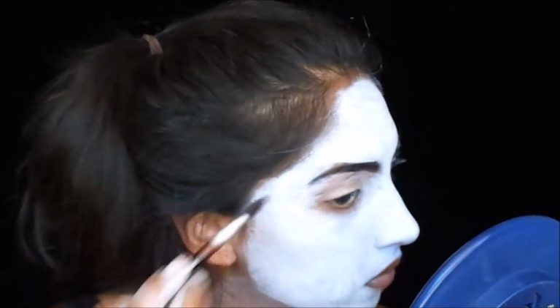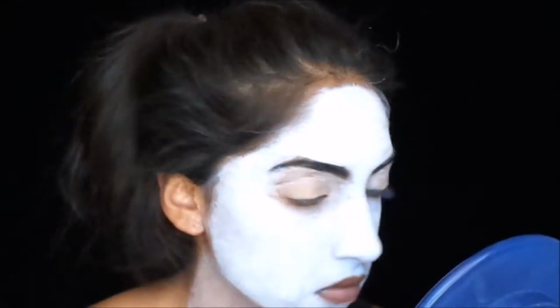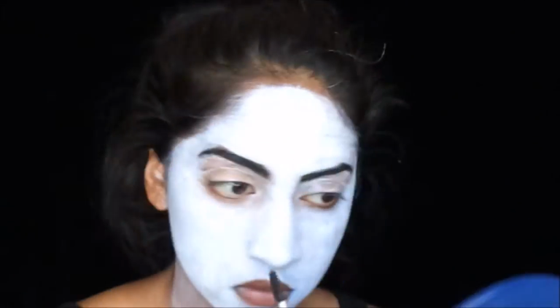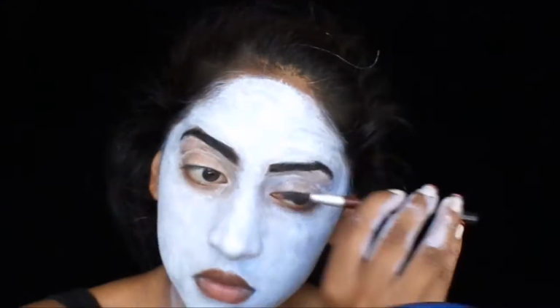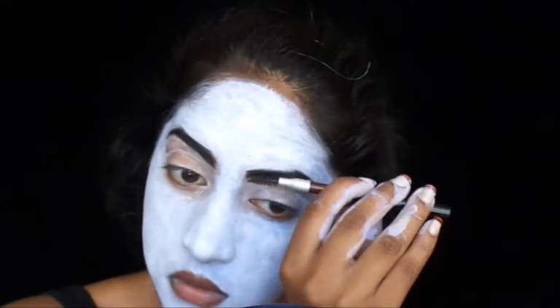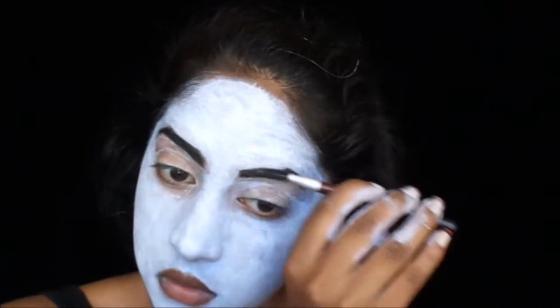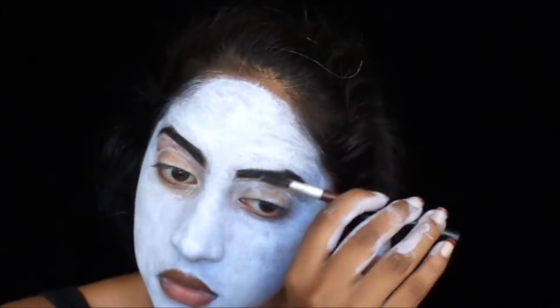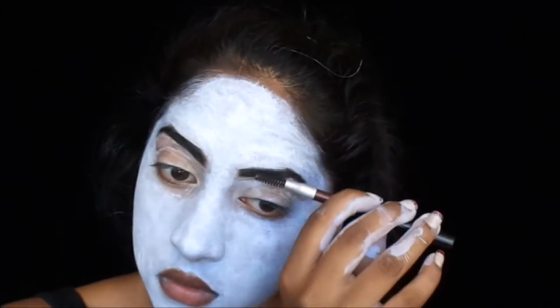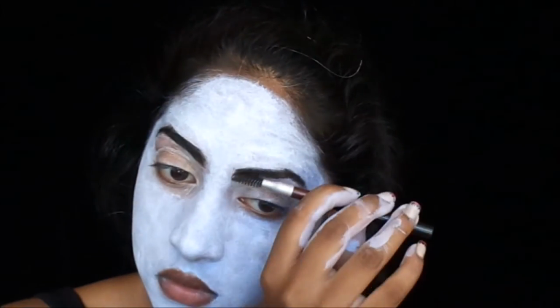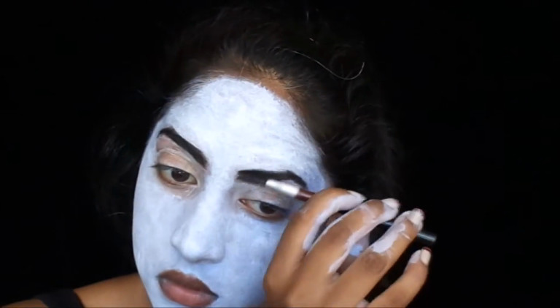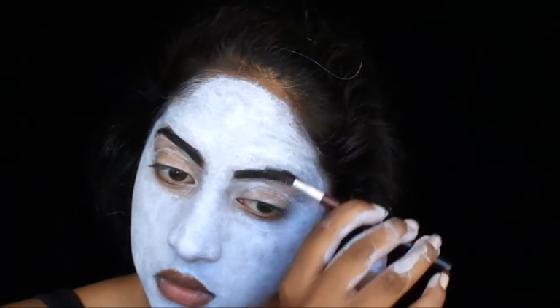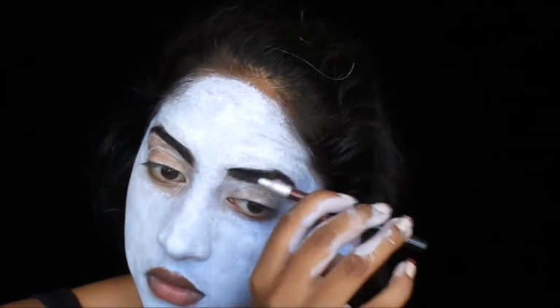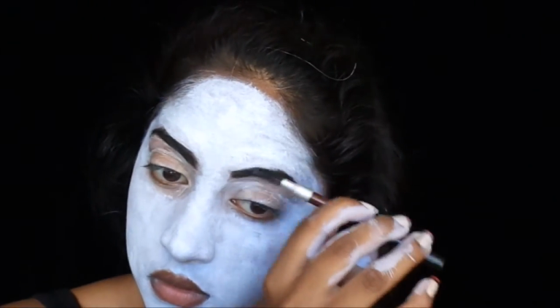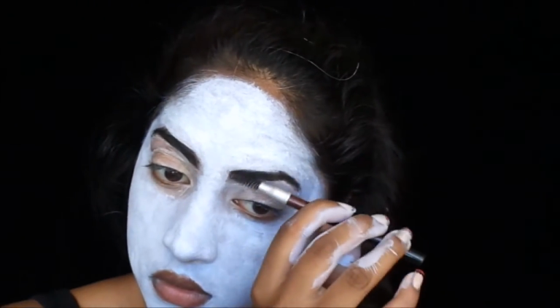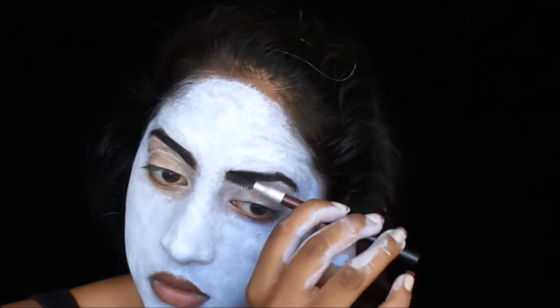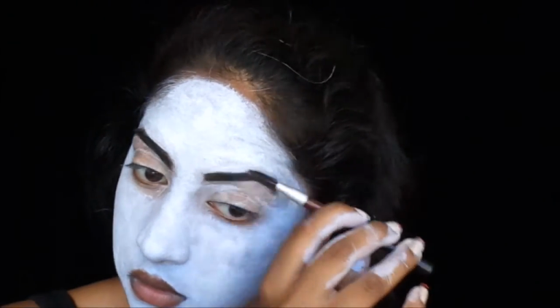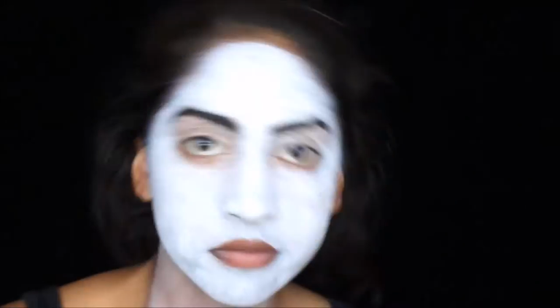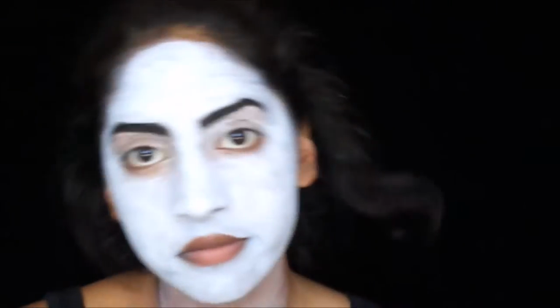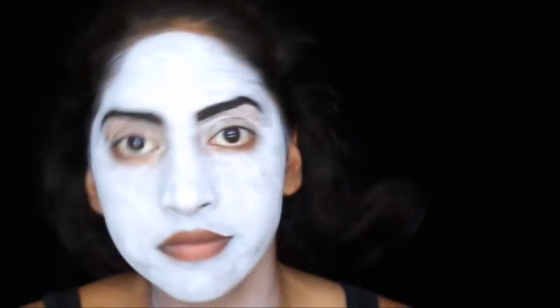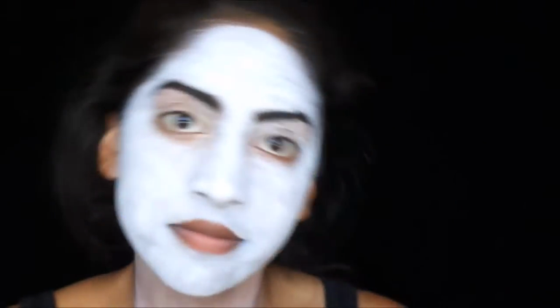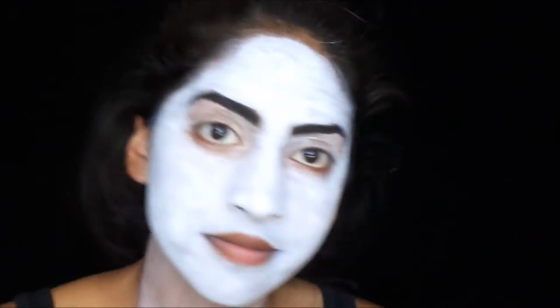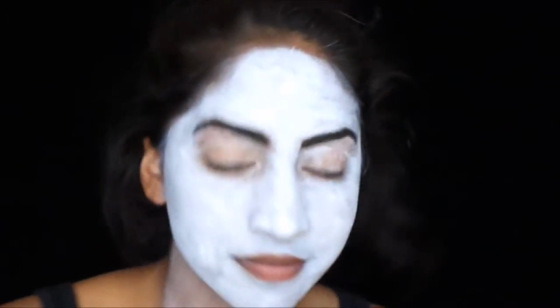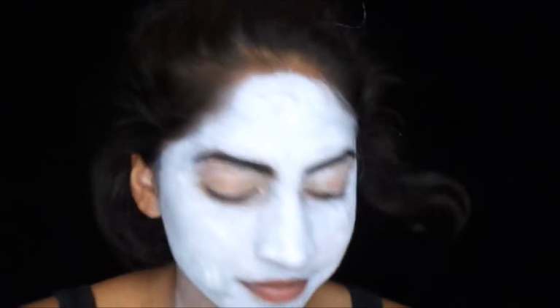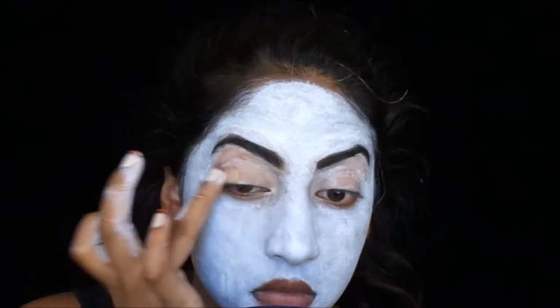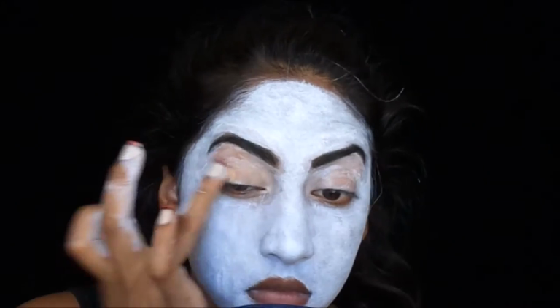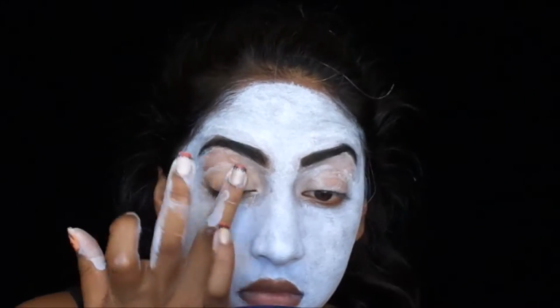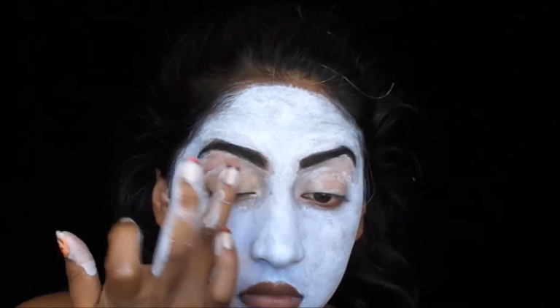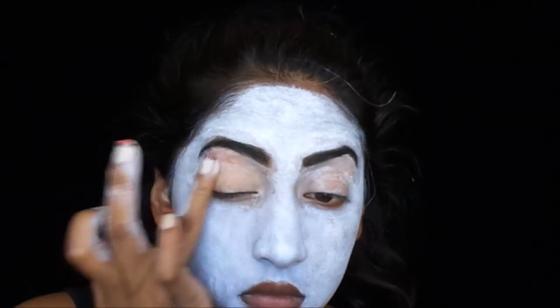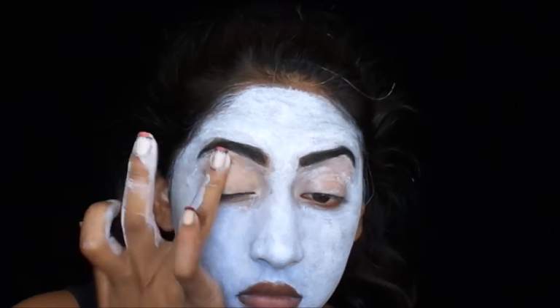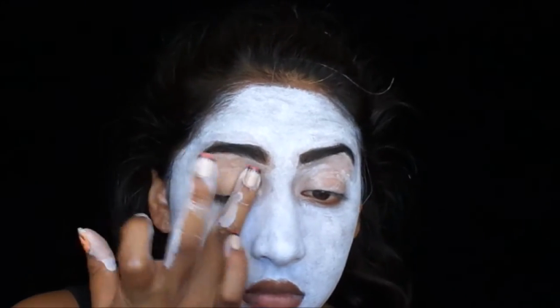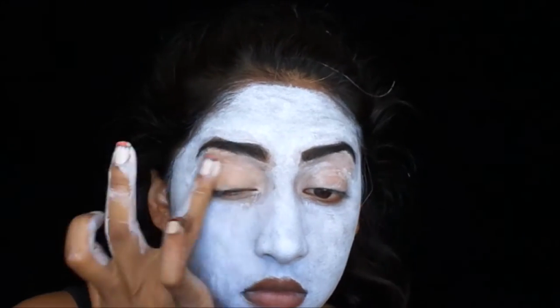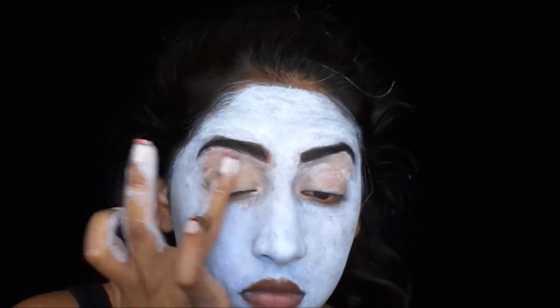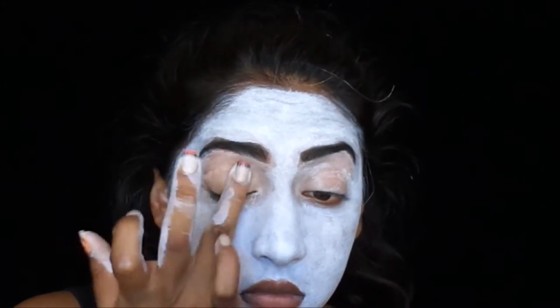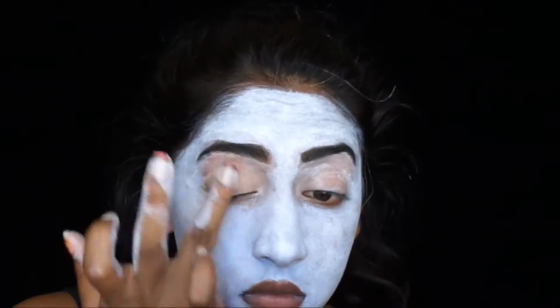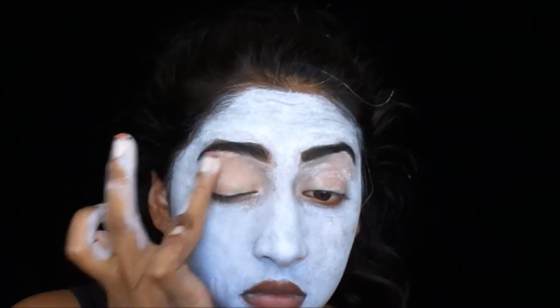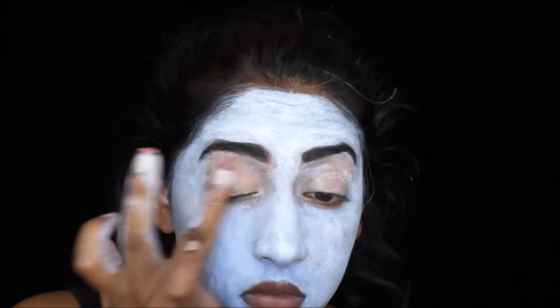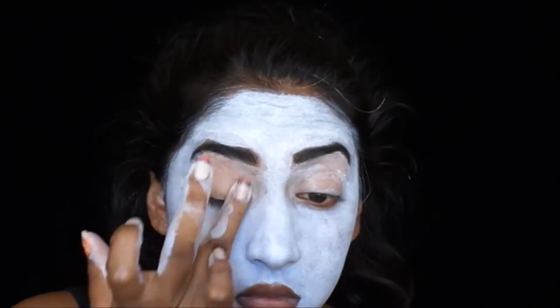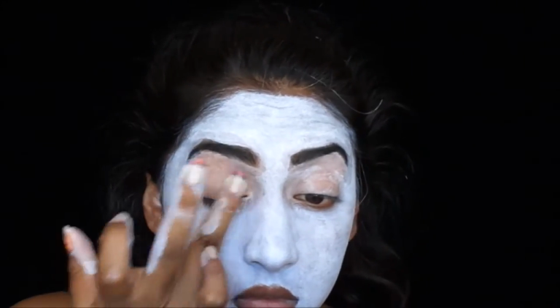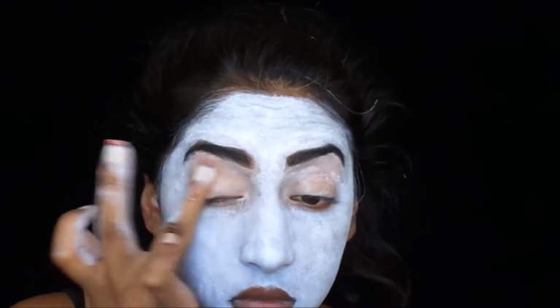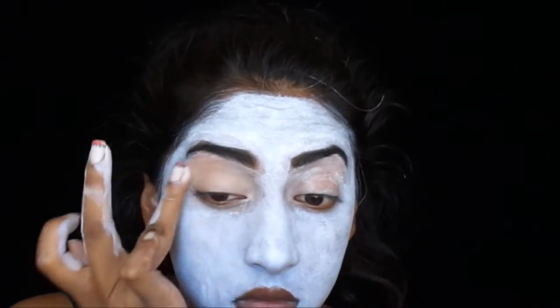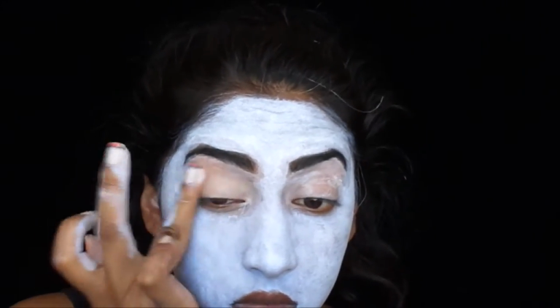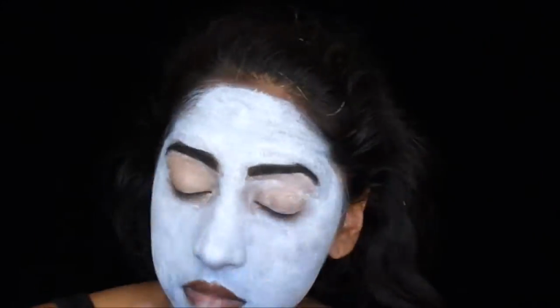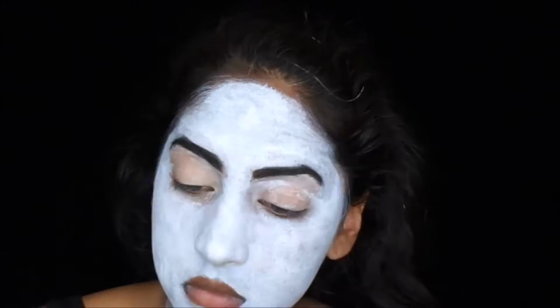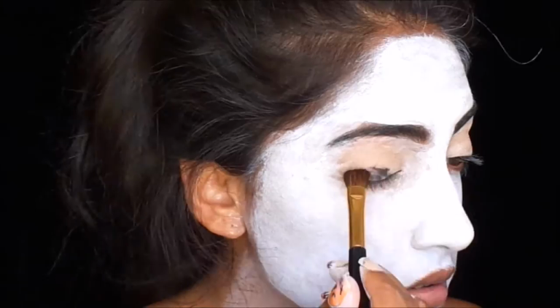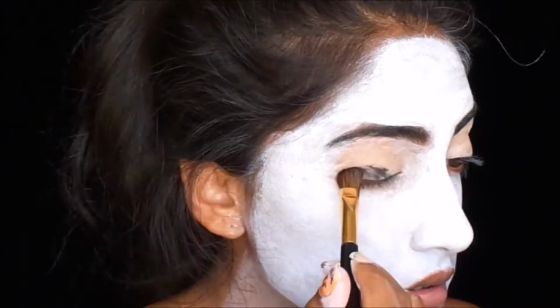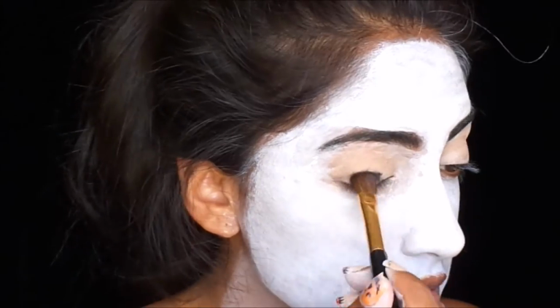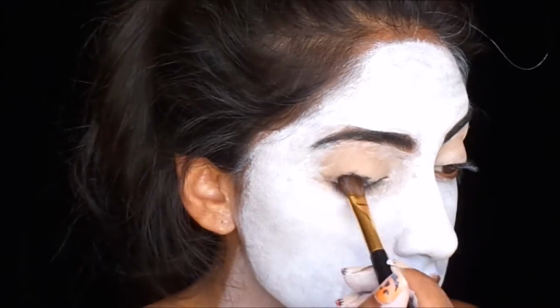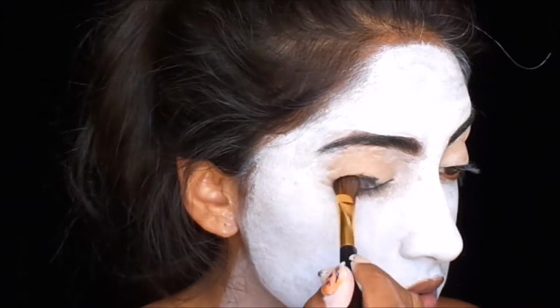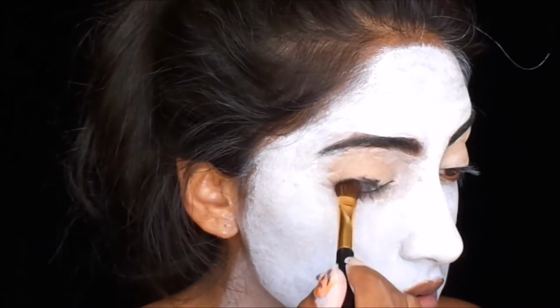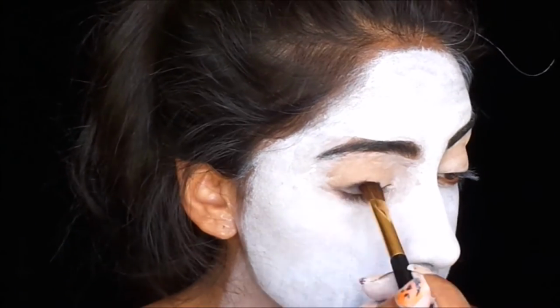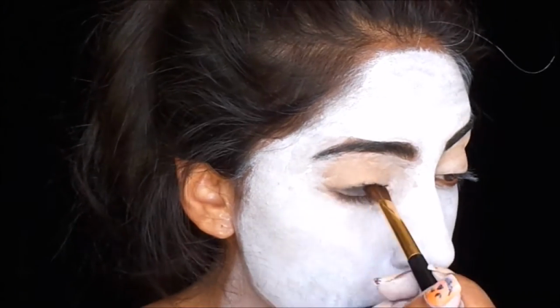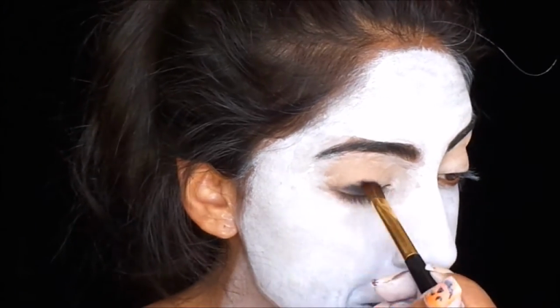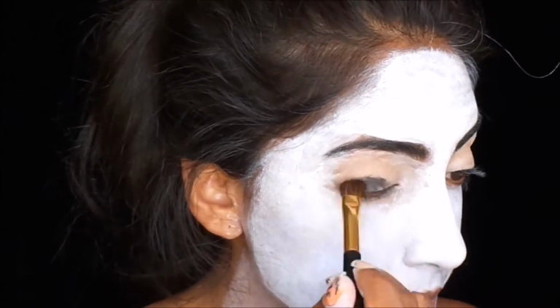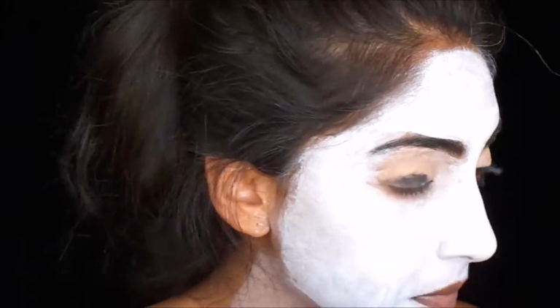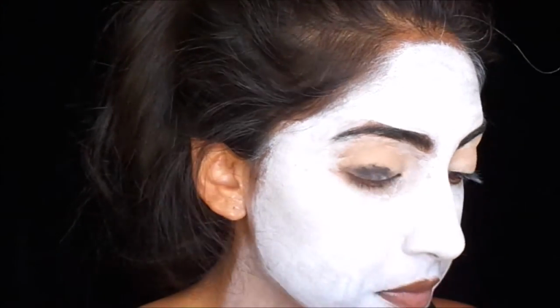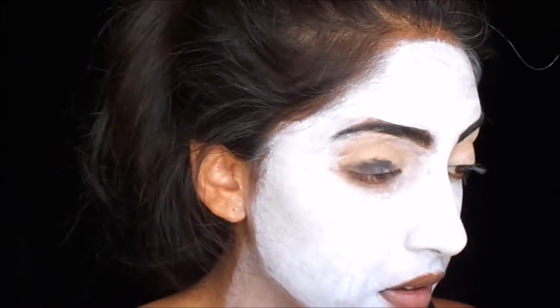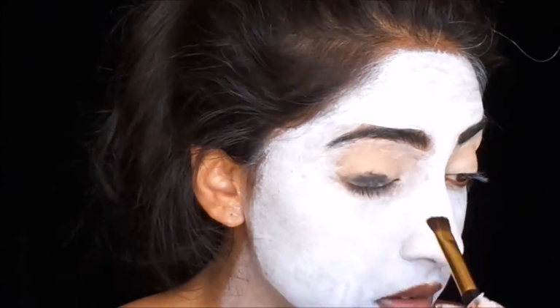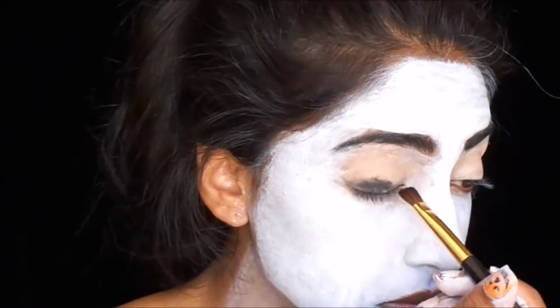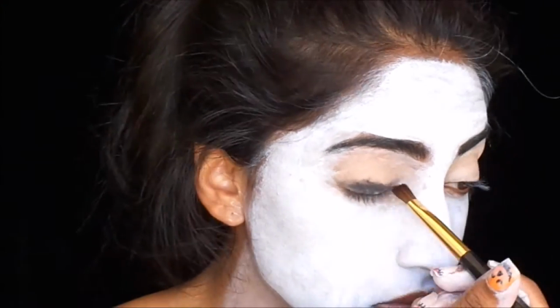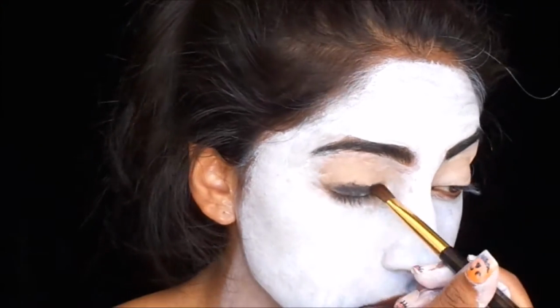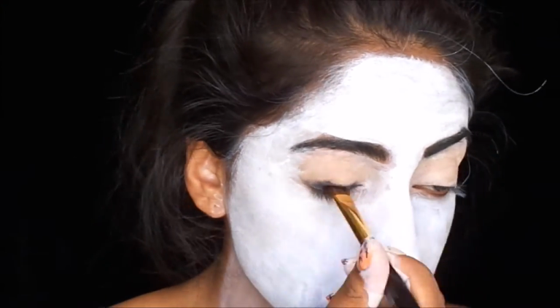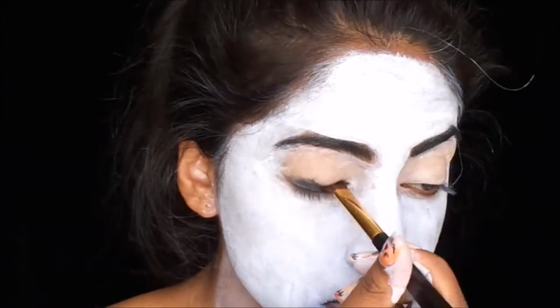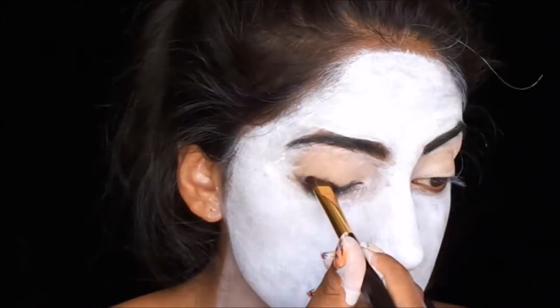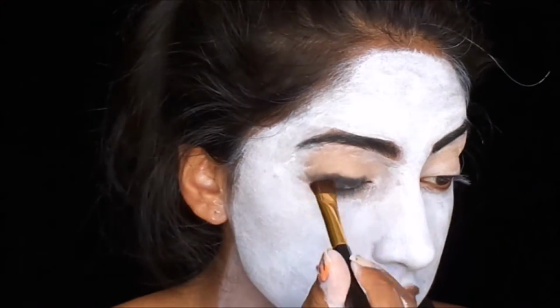I will also be moving my head a lot in this video. Prime your lids and messily apply black eyeshadow, then blend it out for a grungy look.